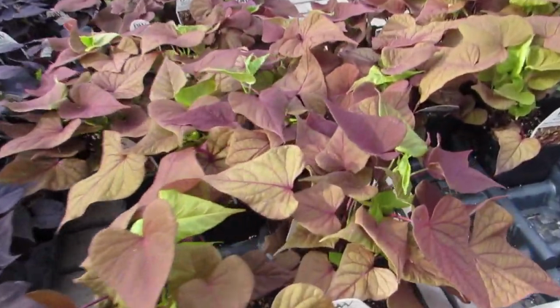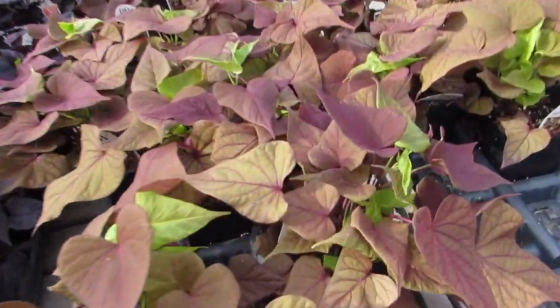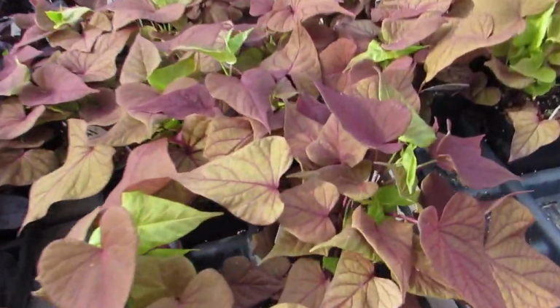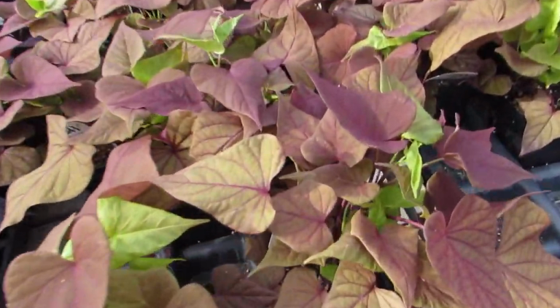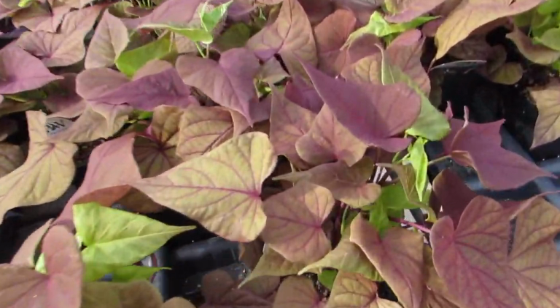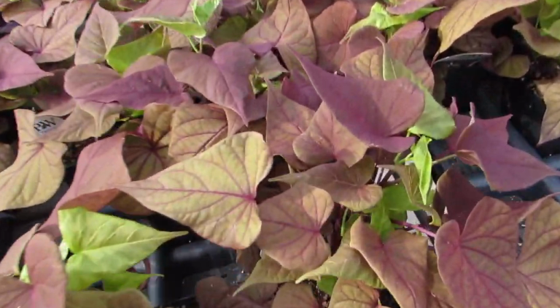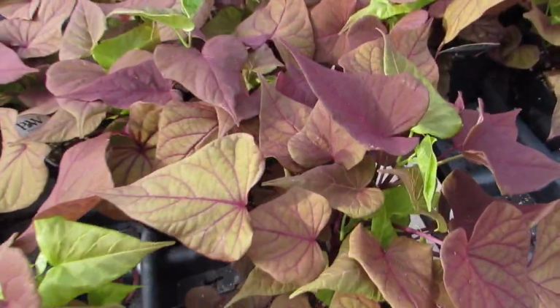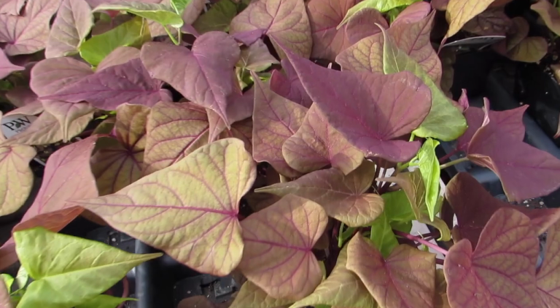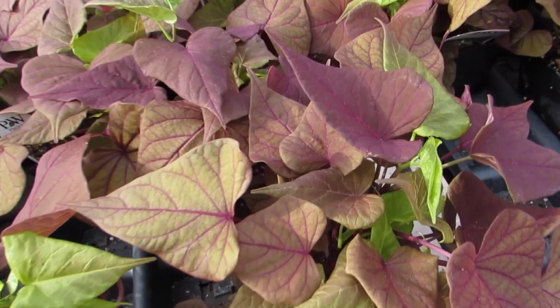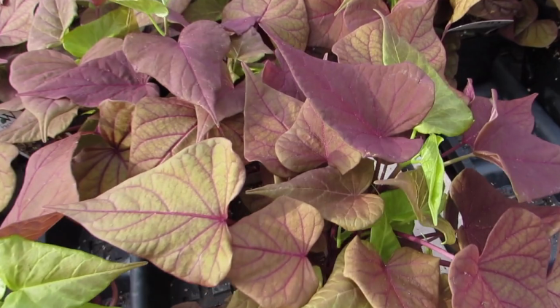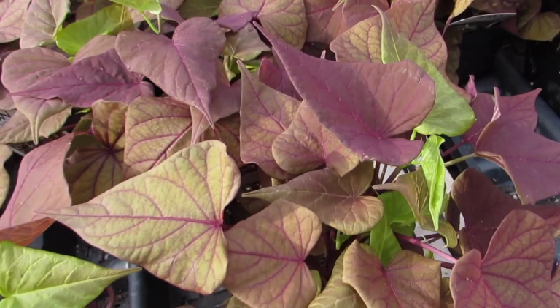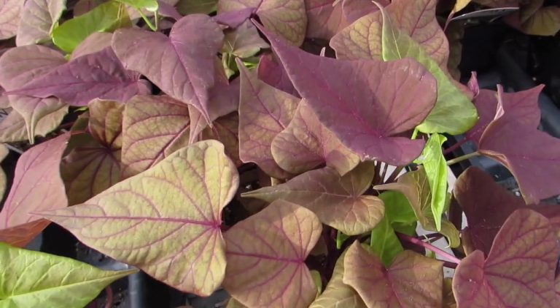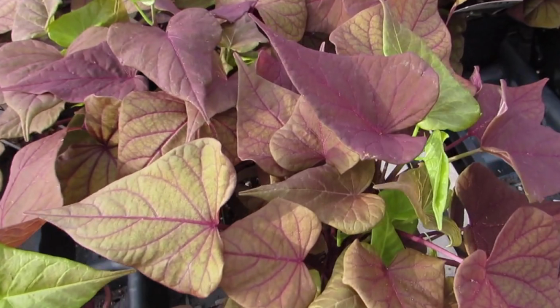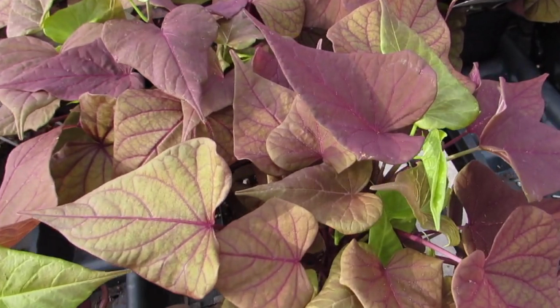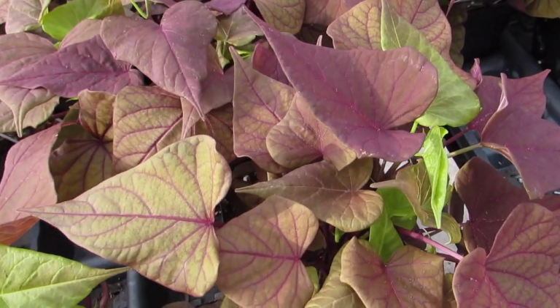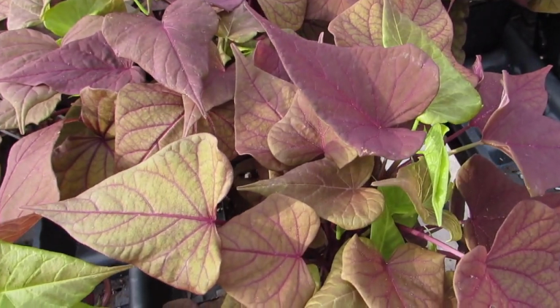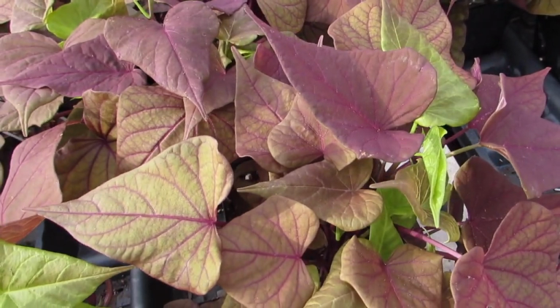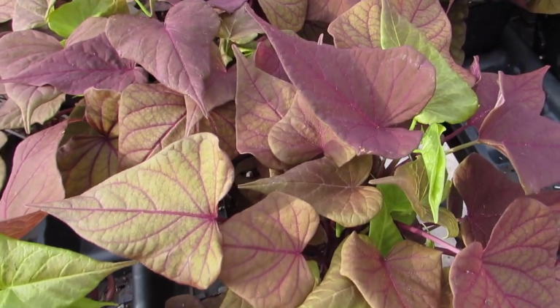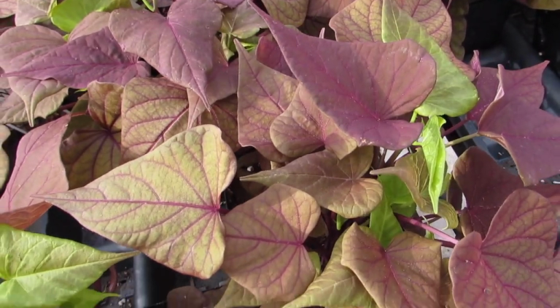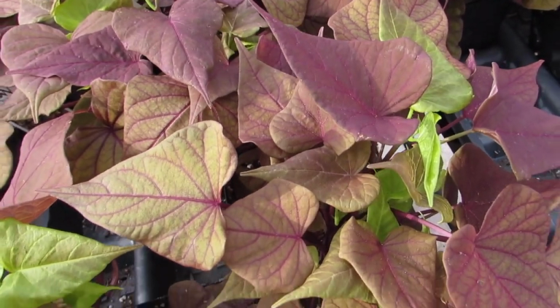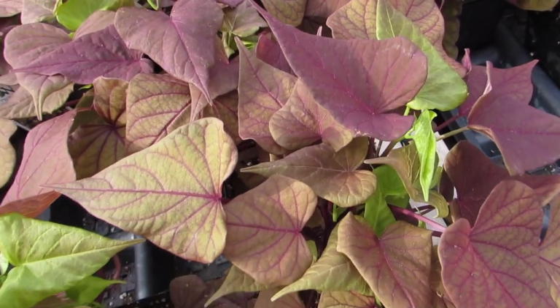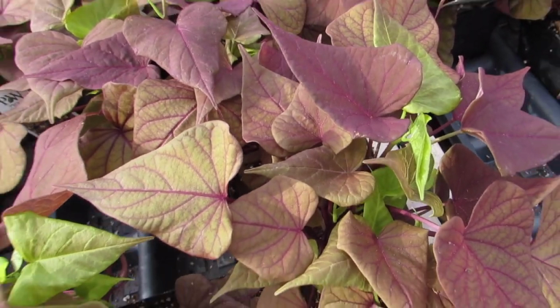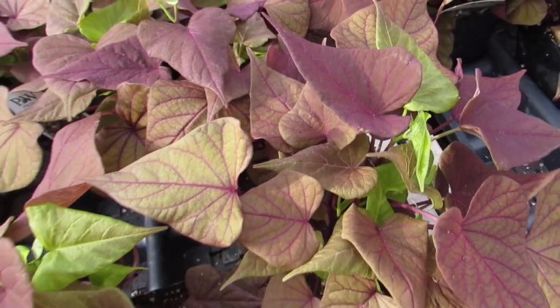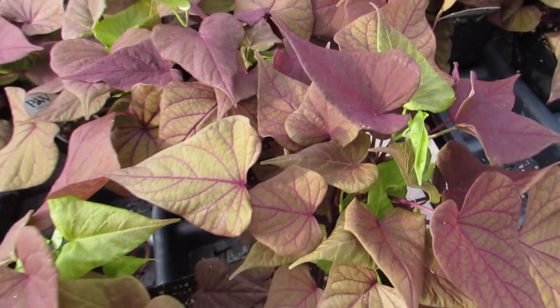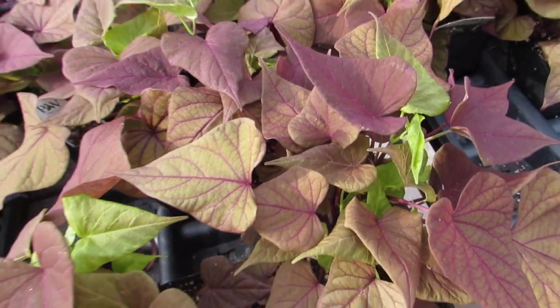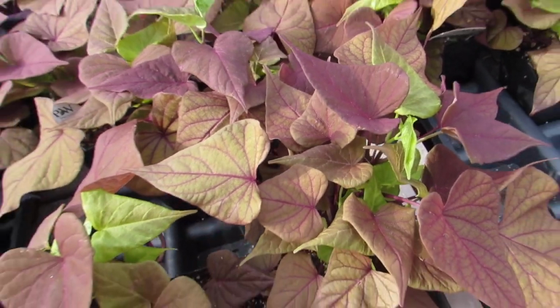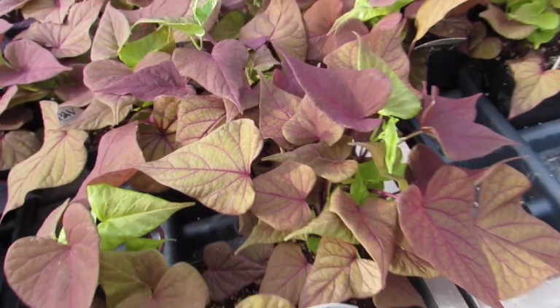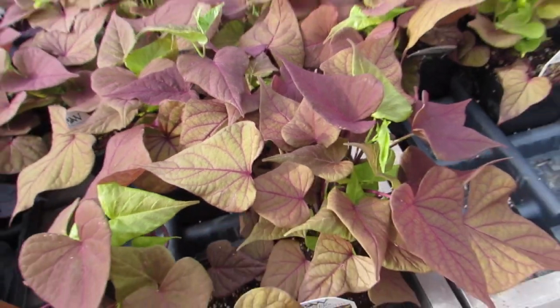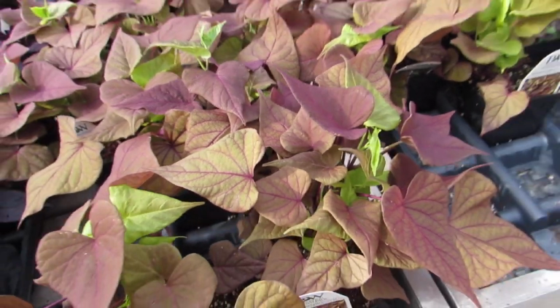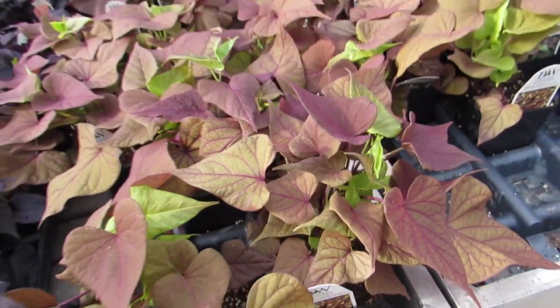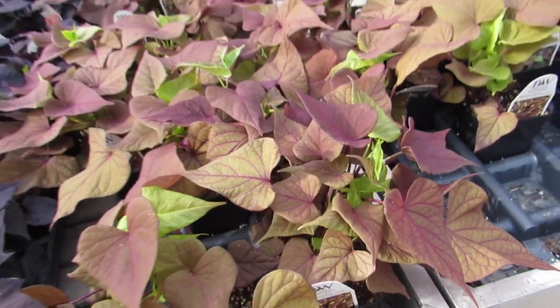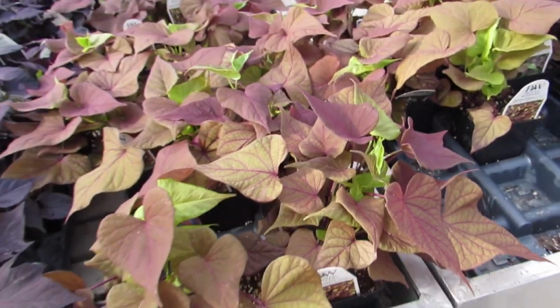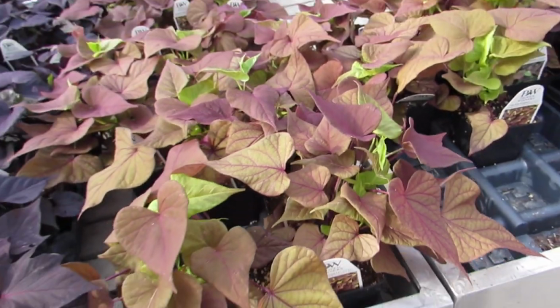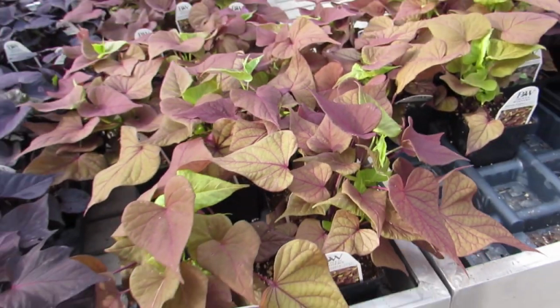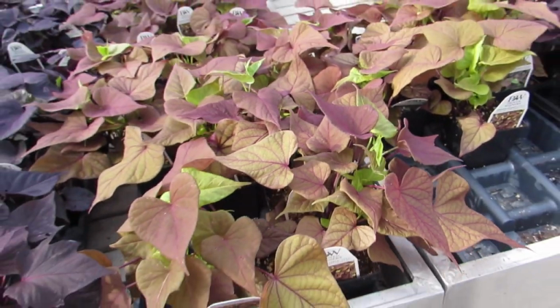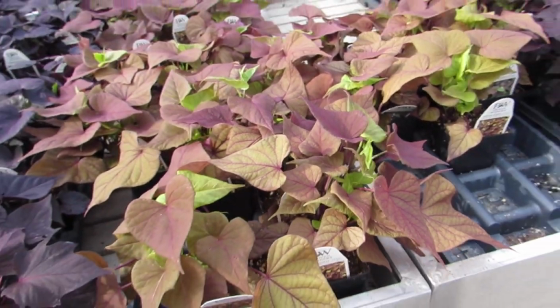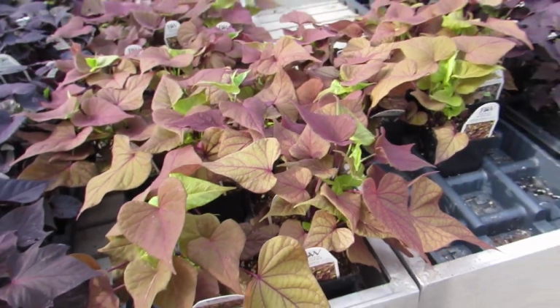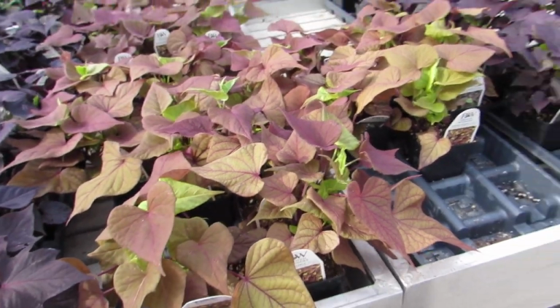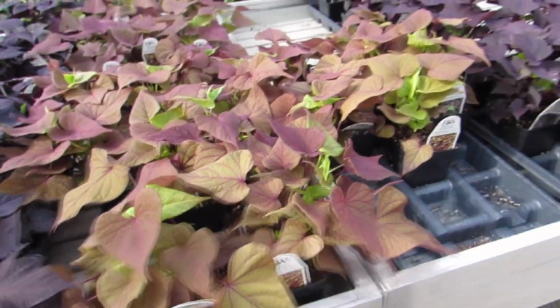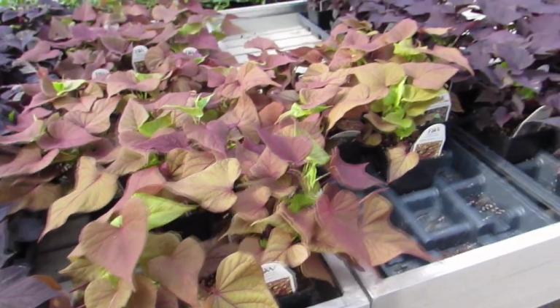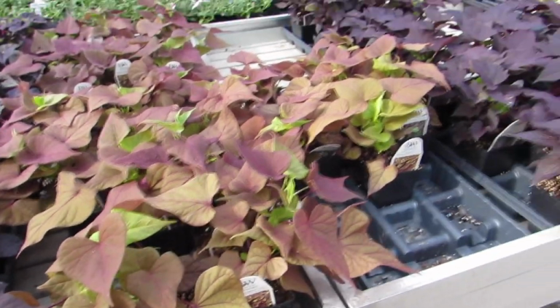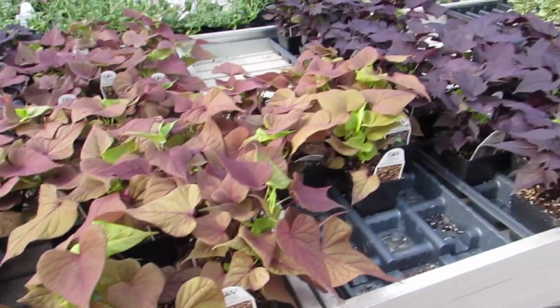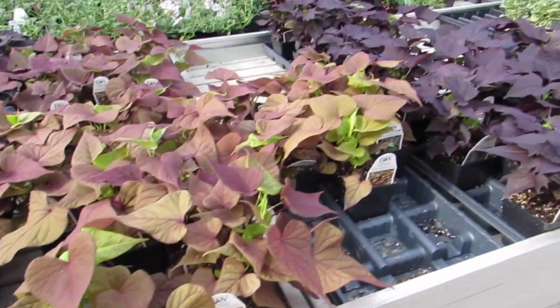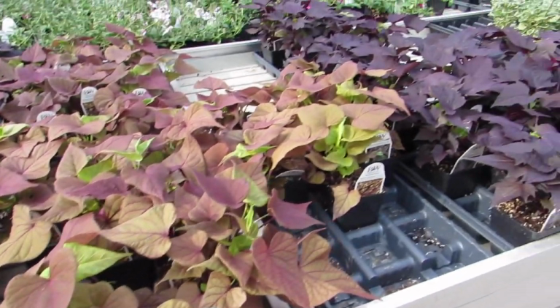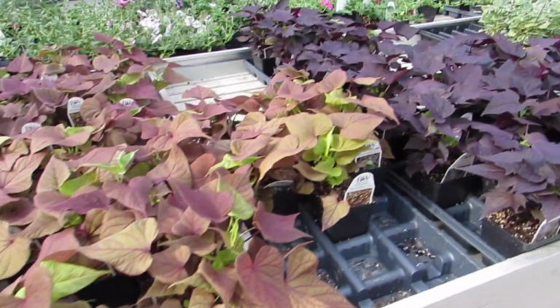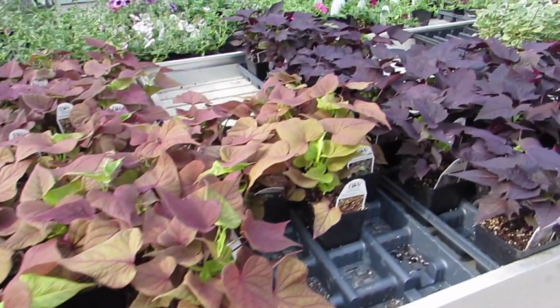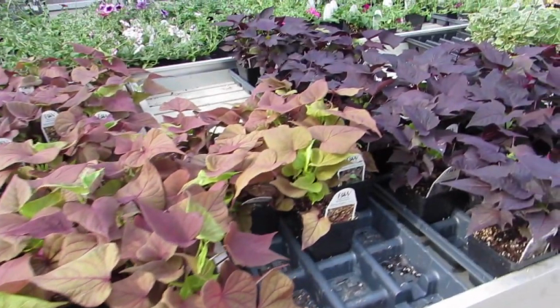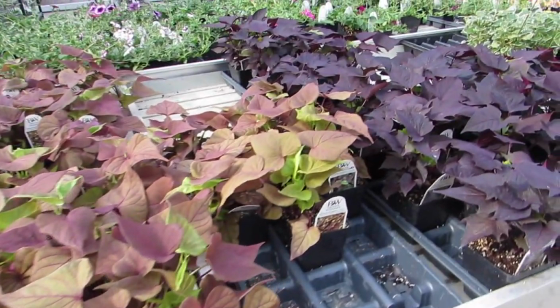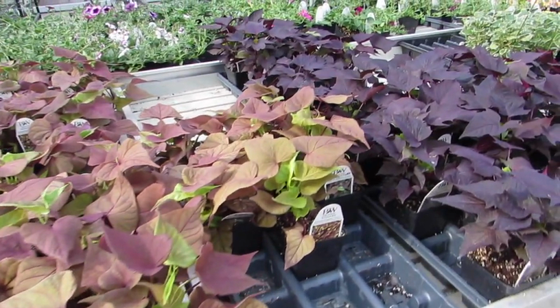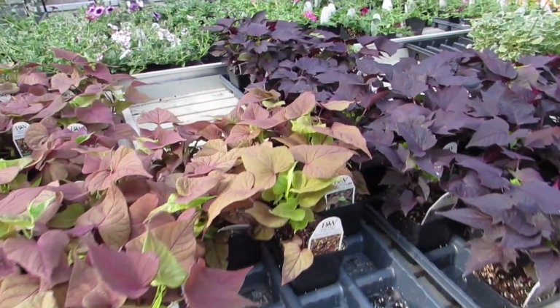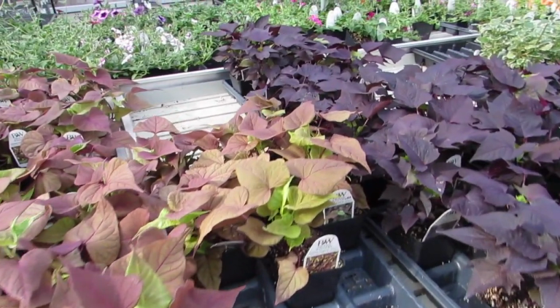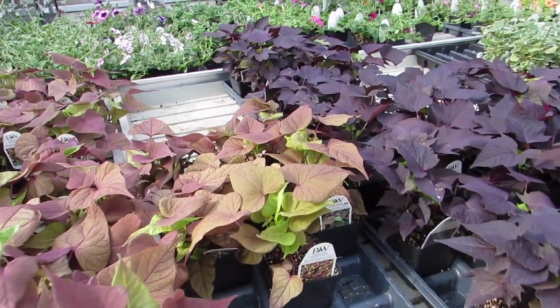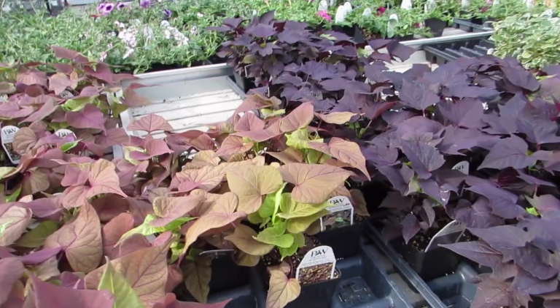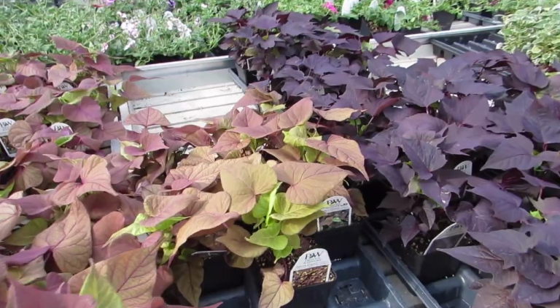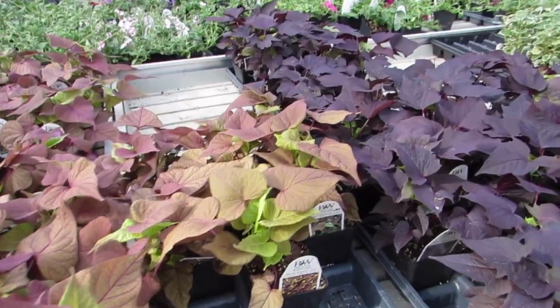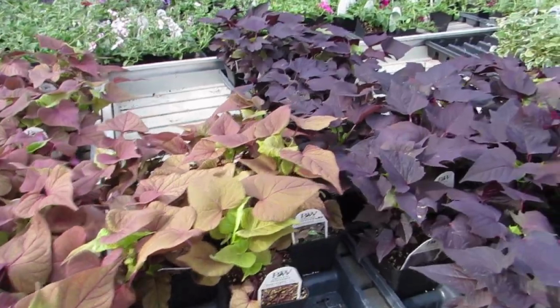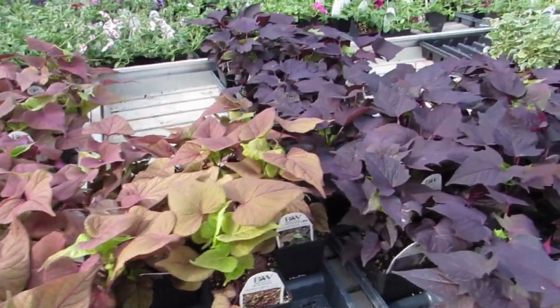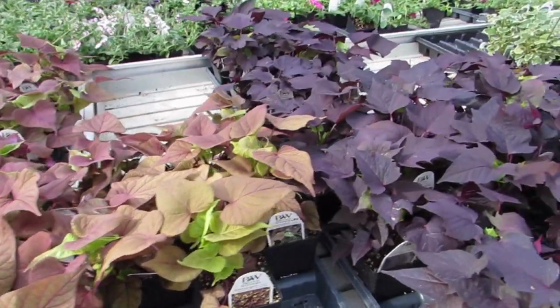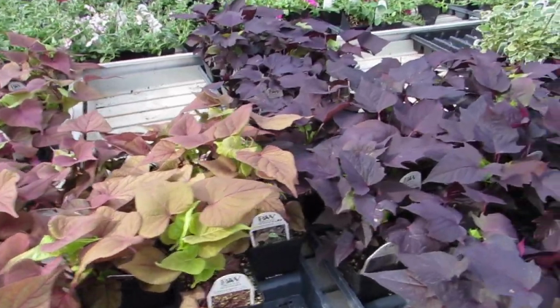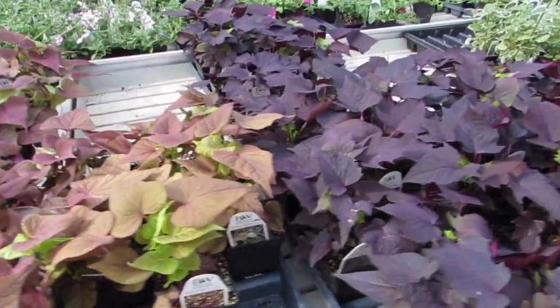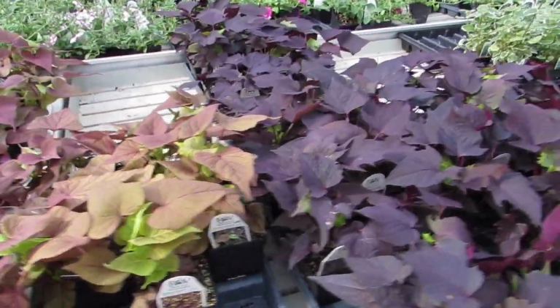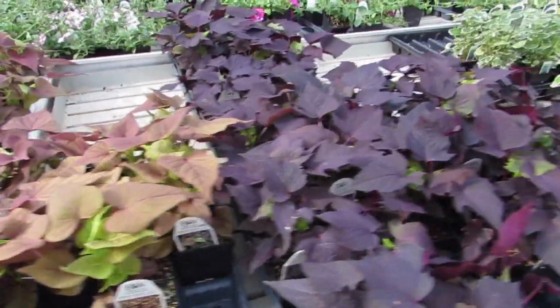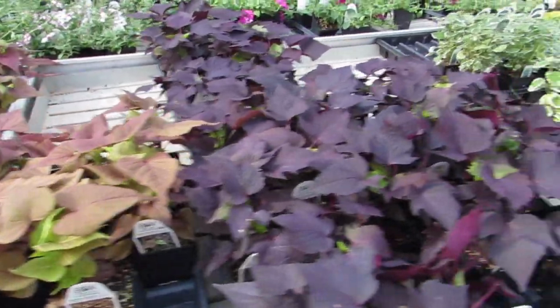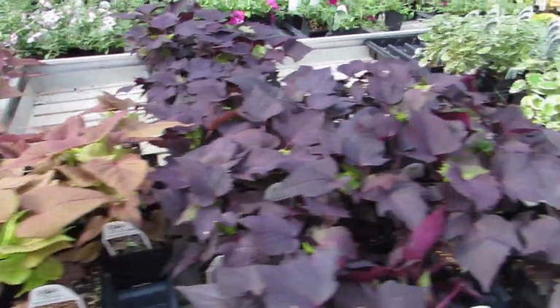That is unique. I like that color — I like the dark green and the purple.